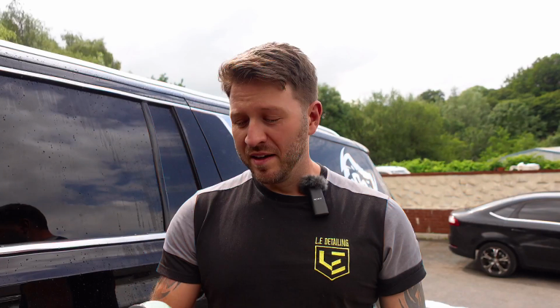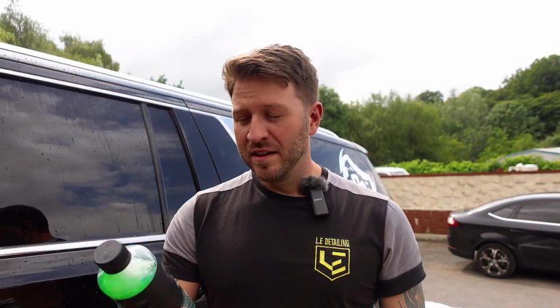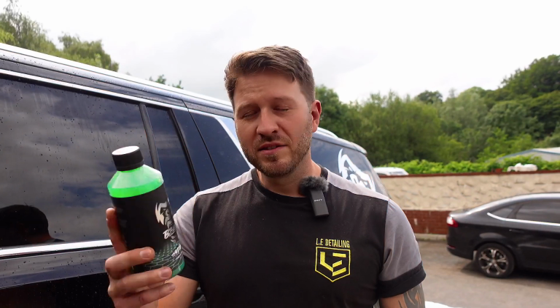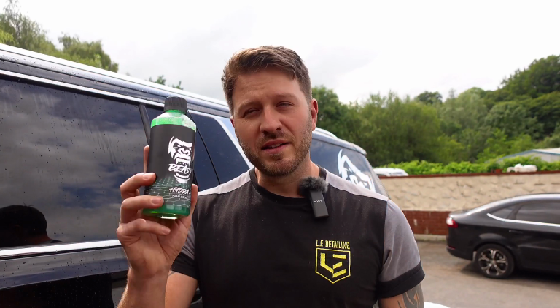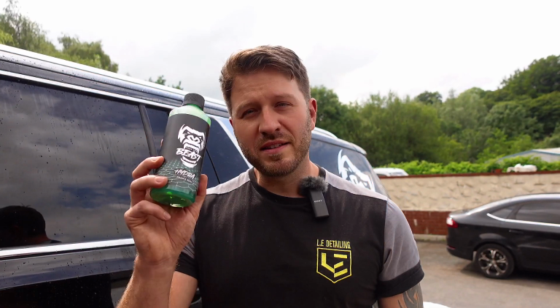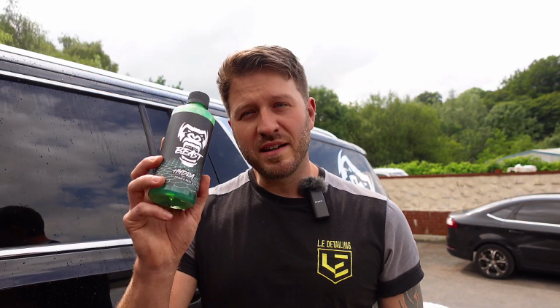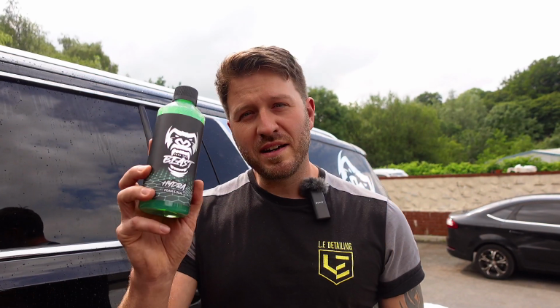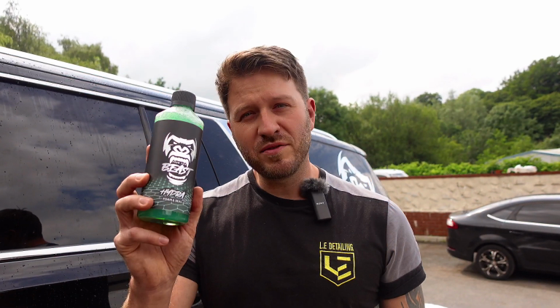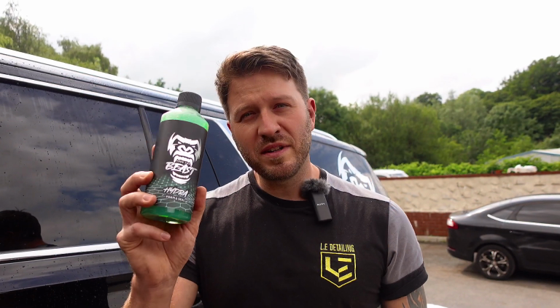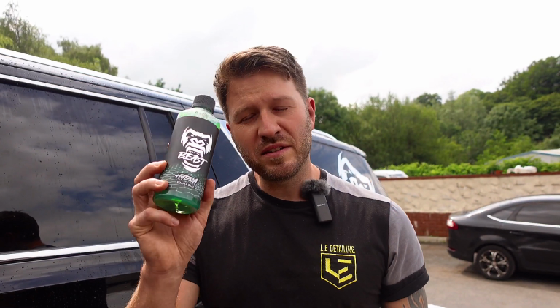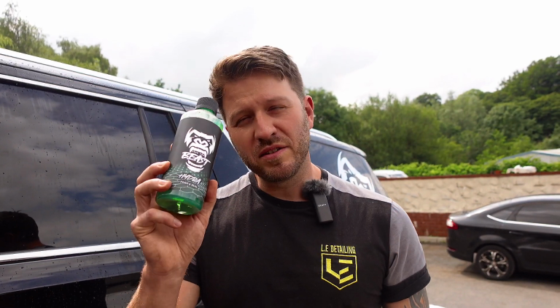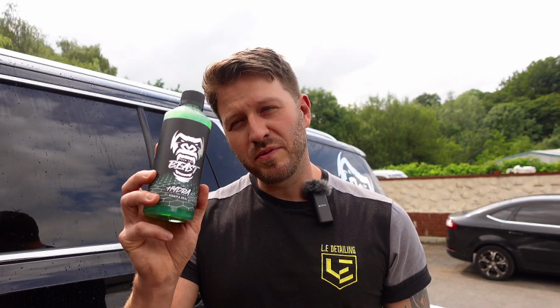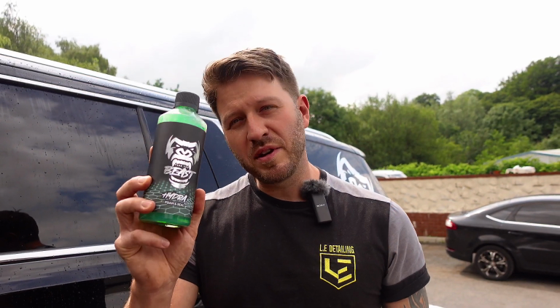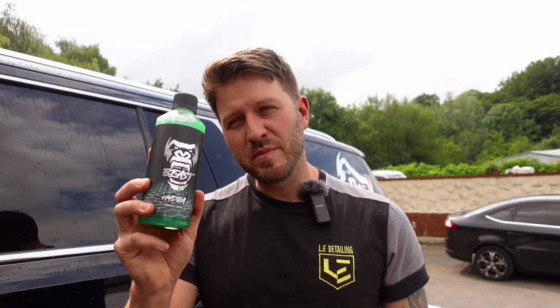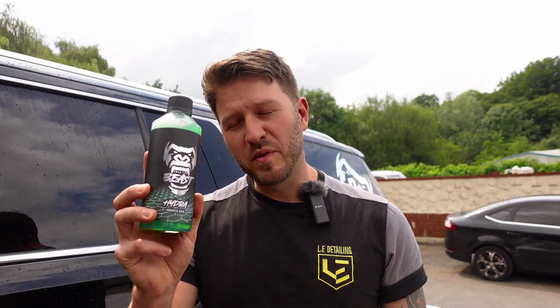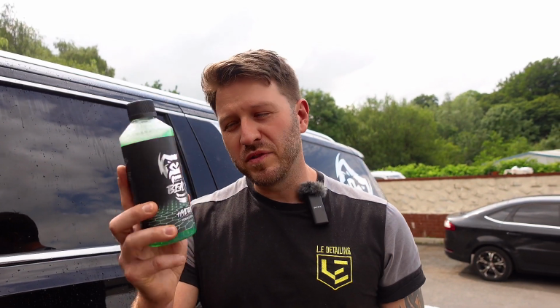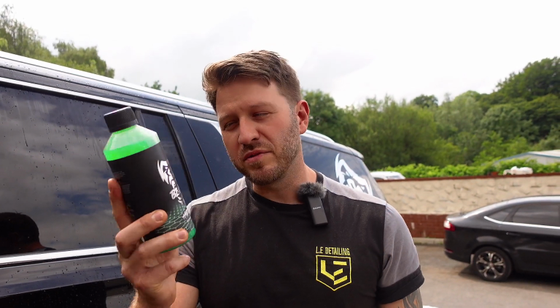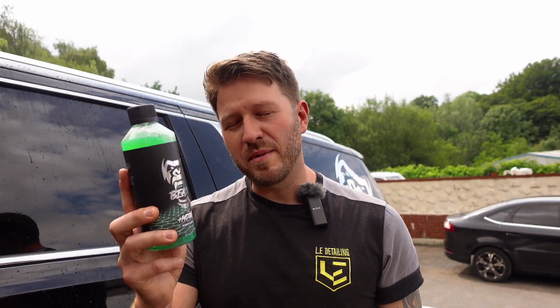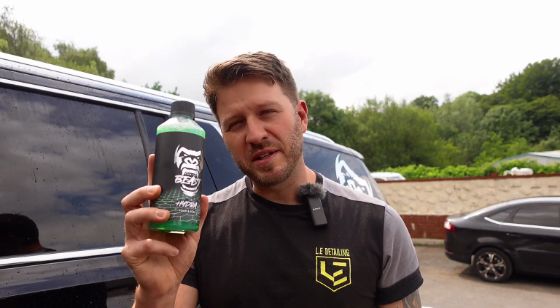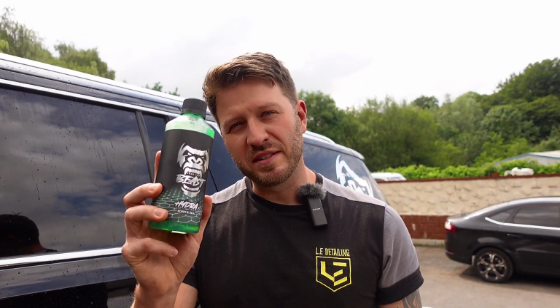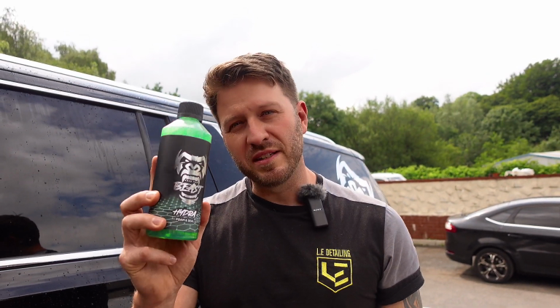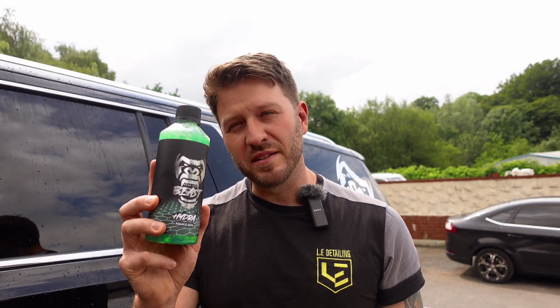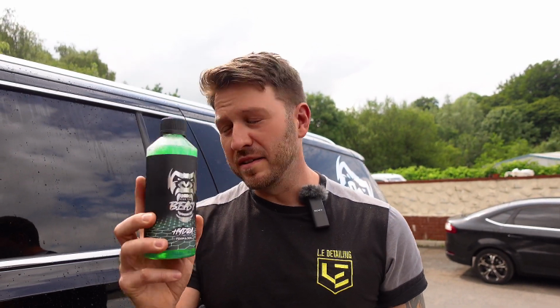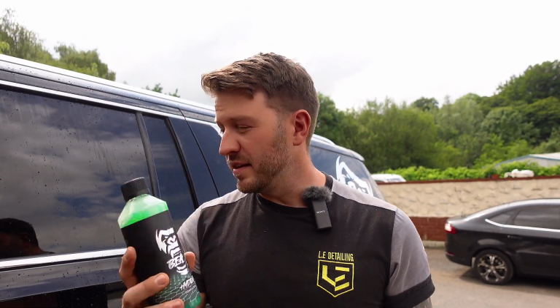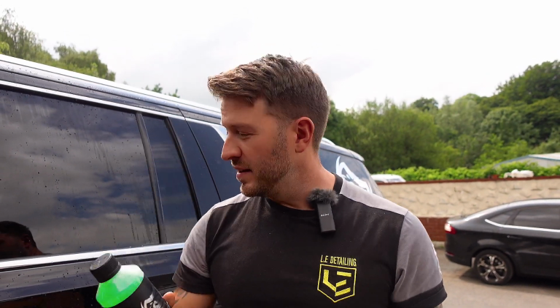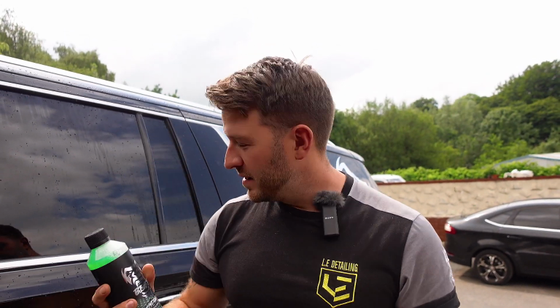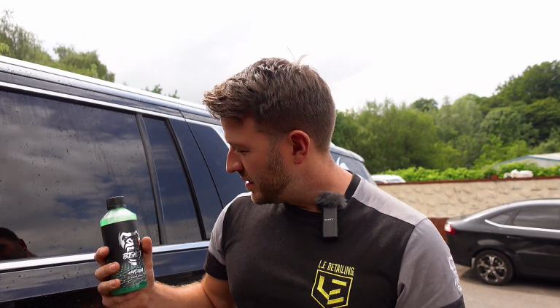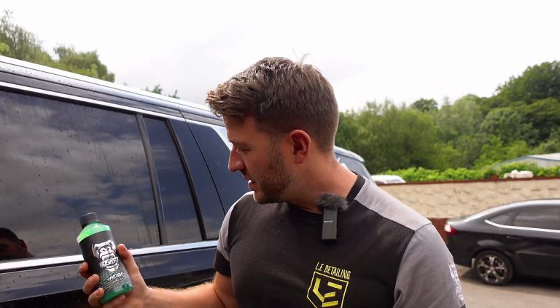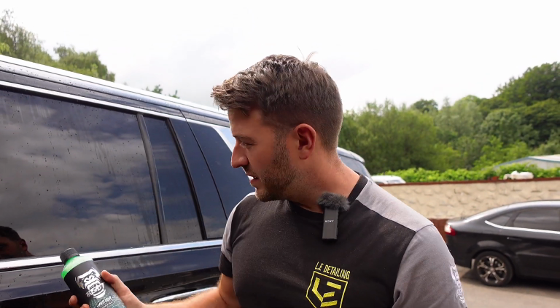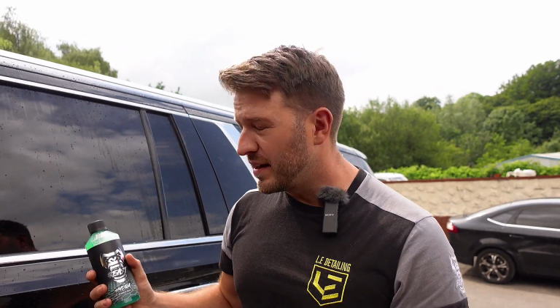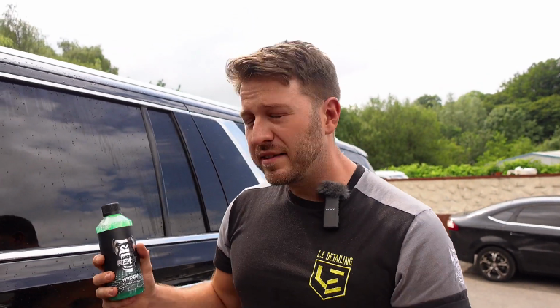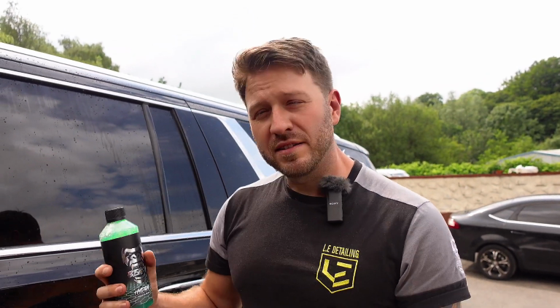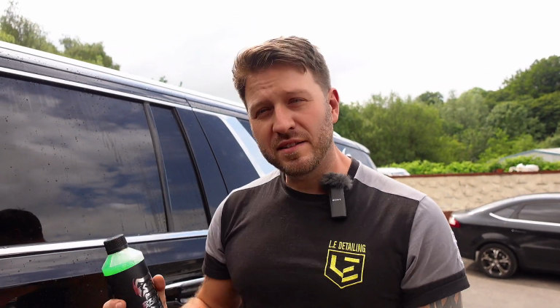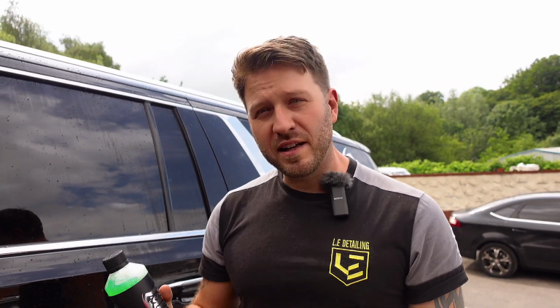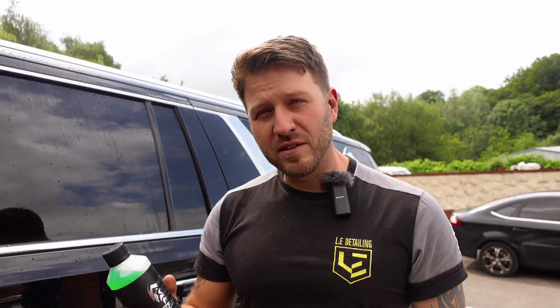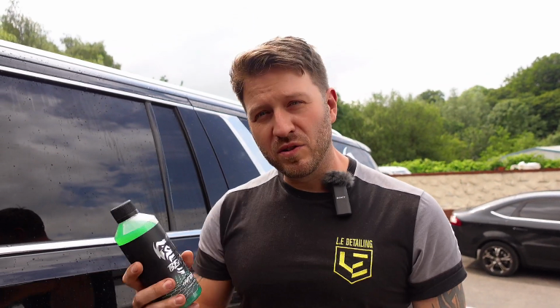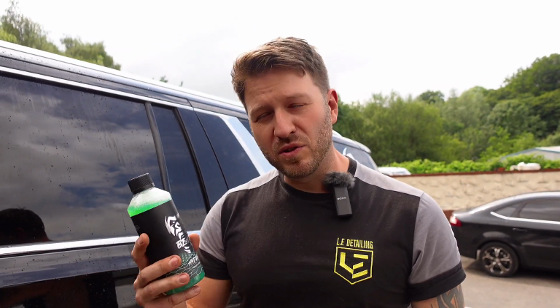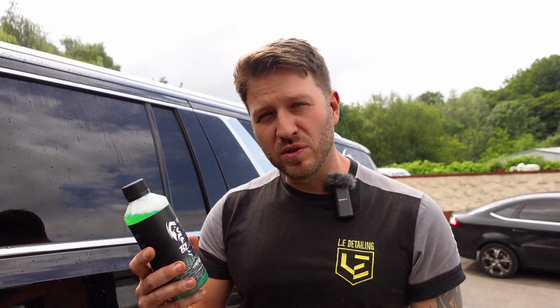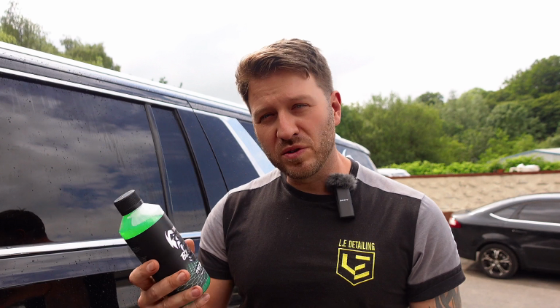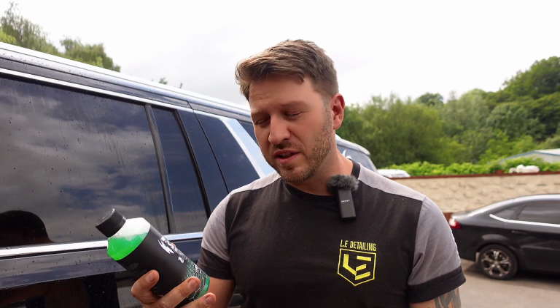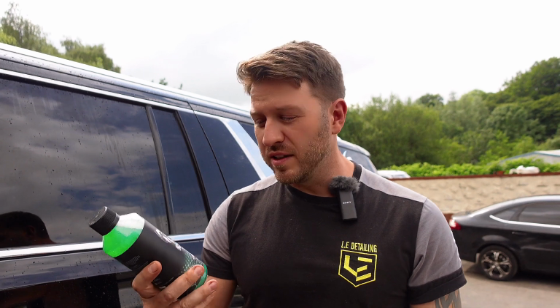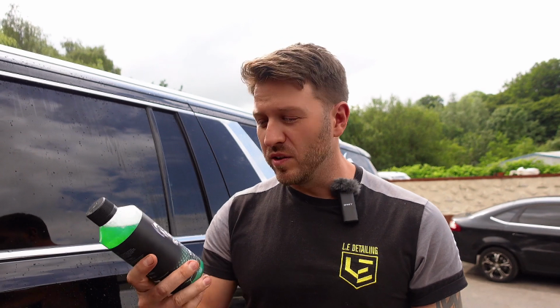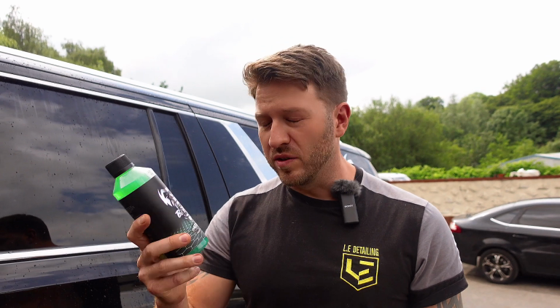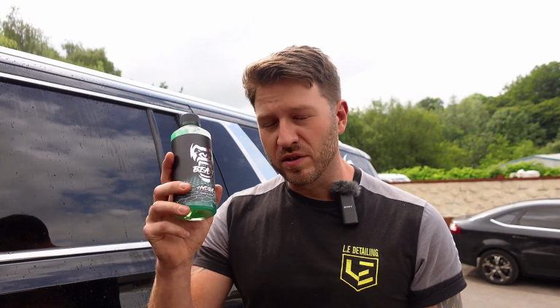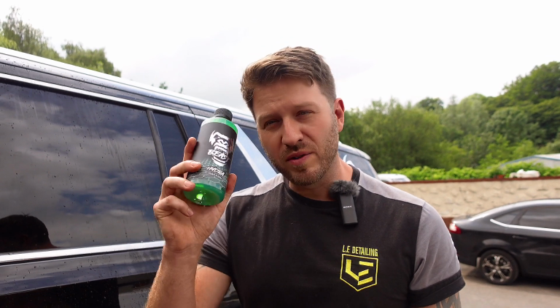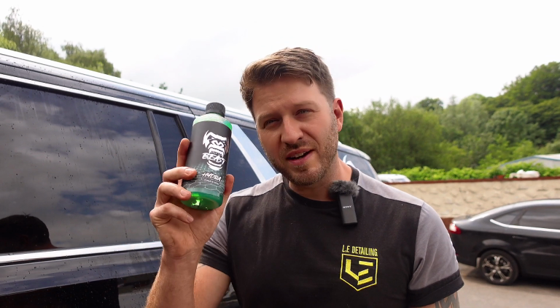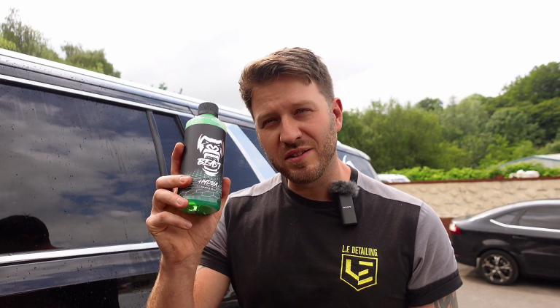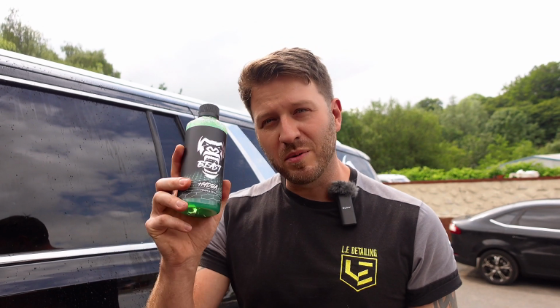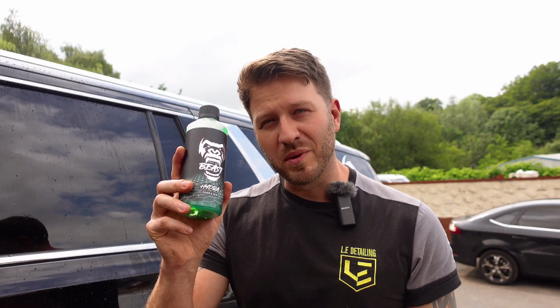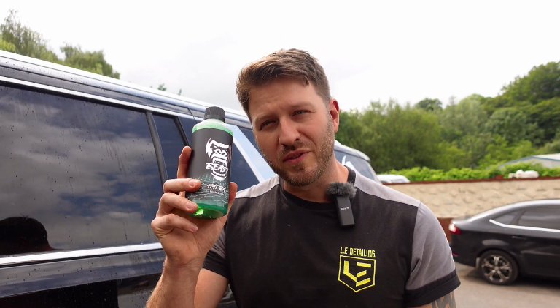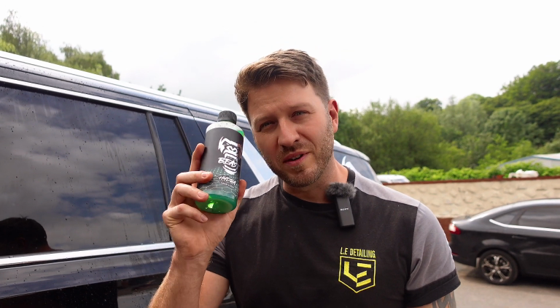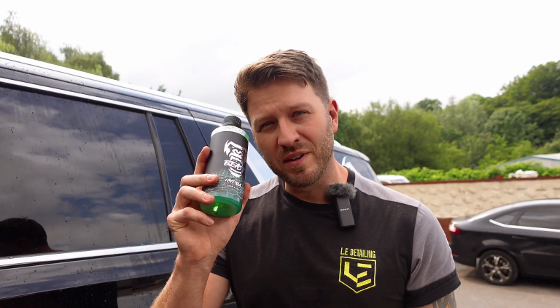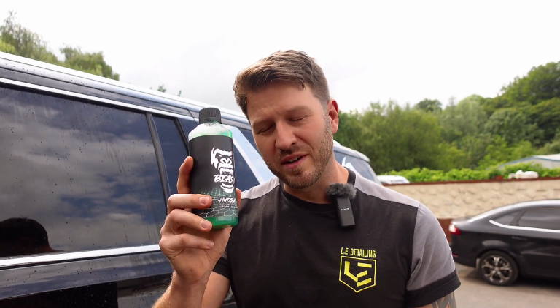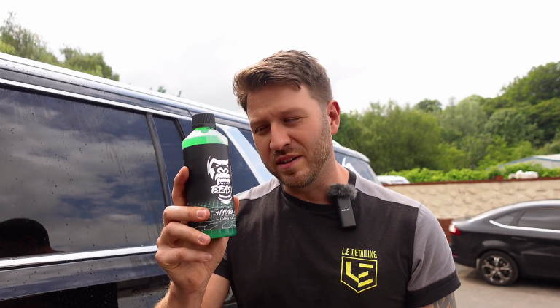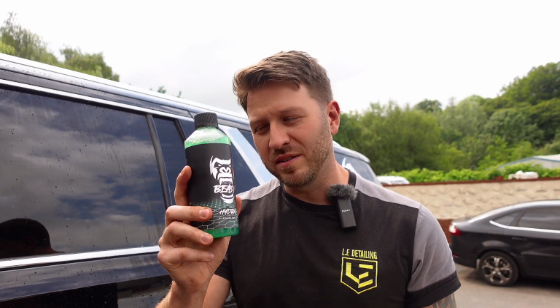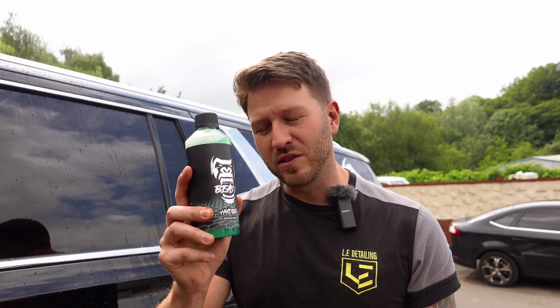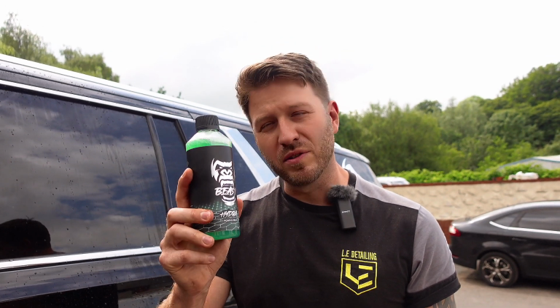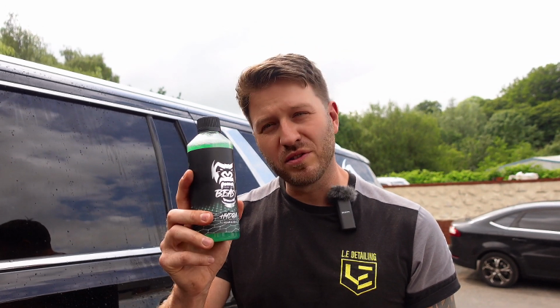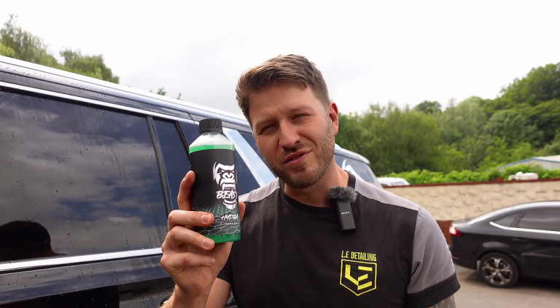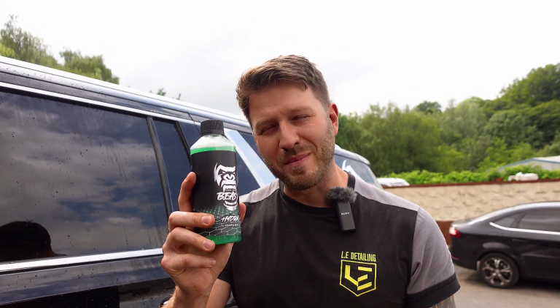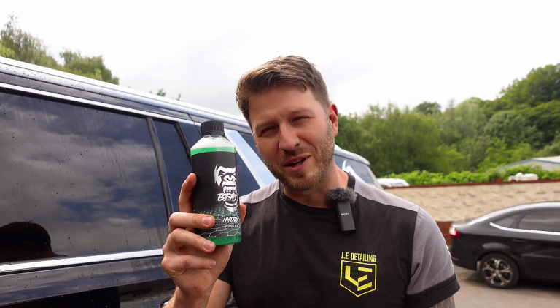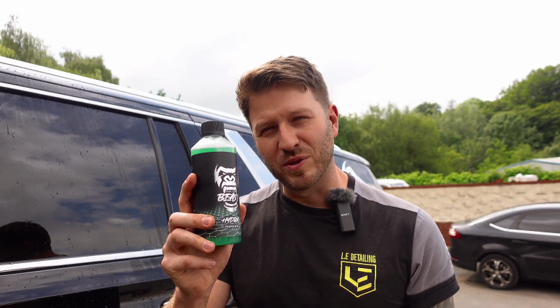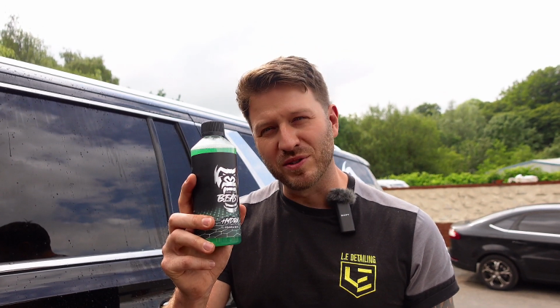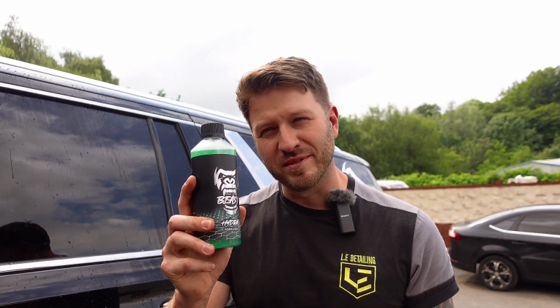So that's Hydra, that's your three-month ceramic sealant. It can act as a standalone coating or is a great topper for a current ceramic coating.